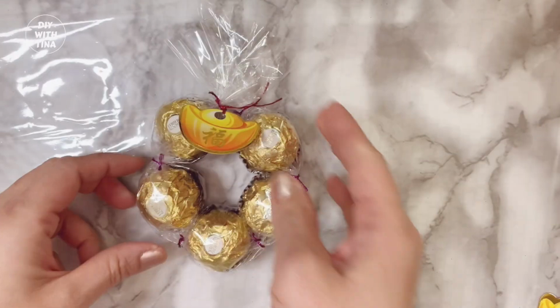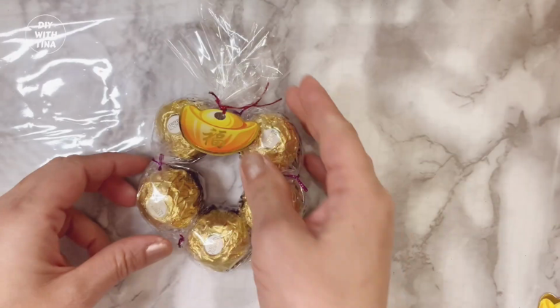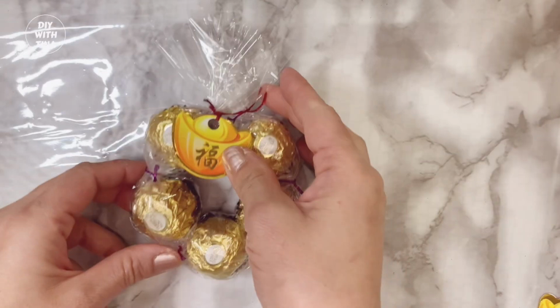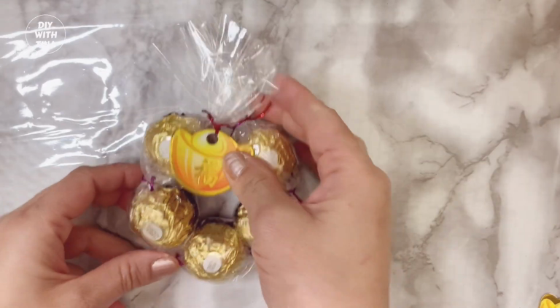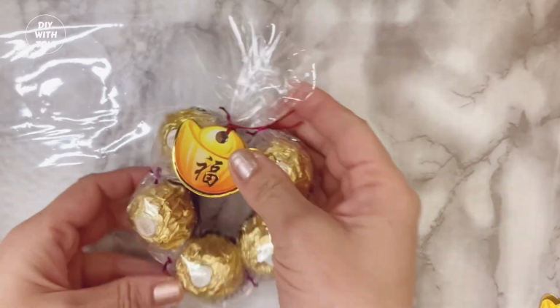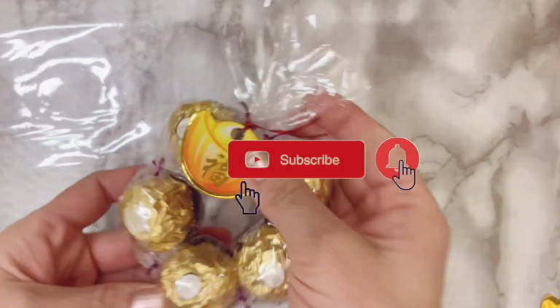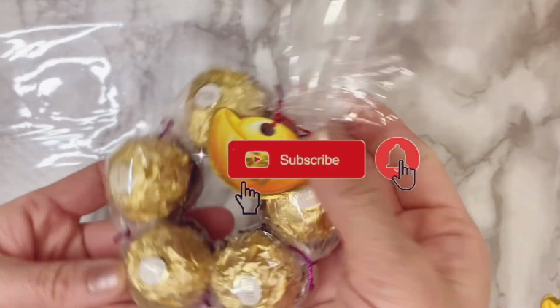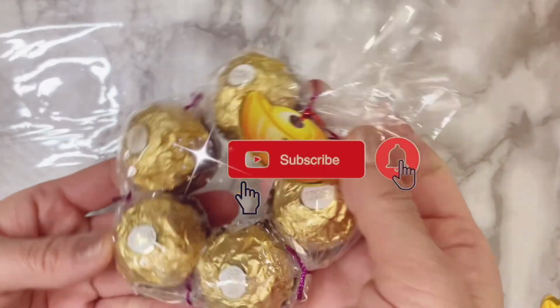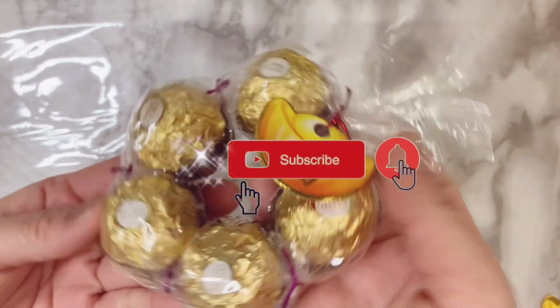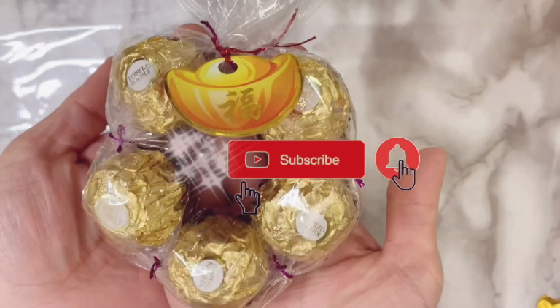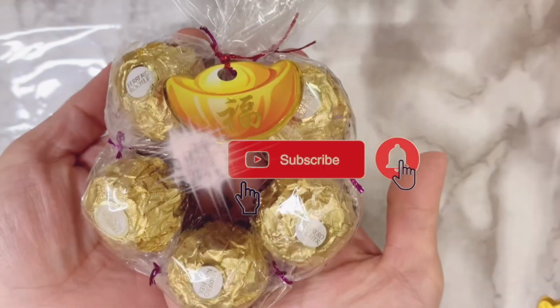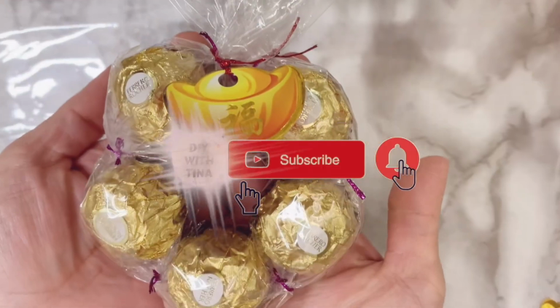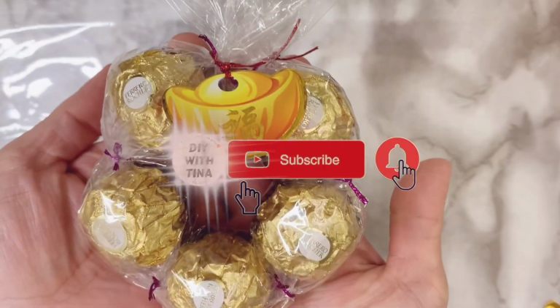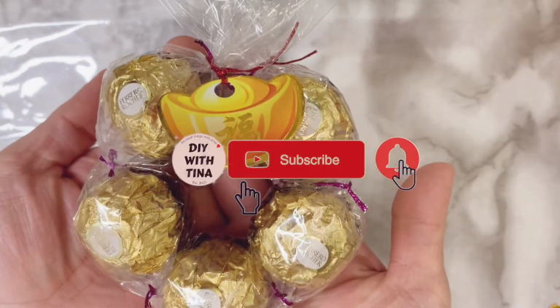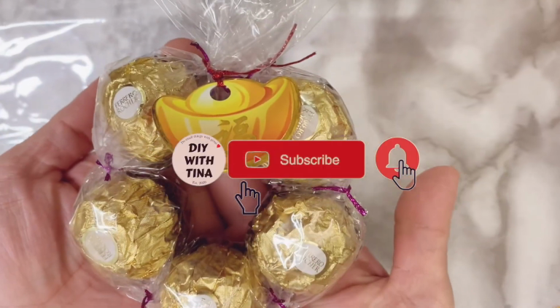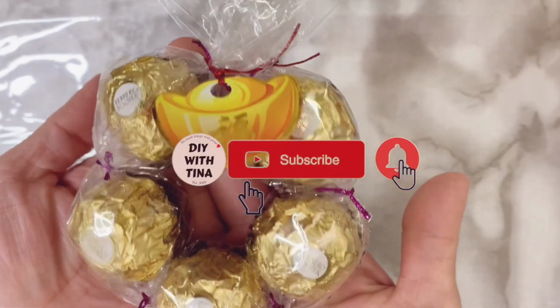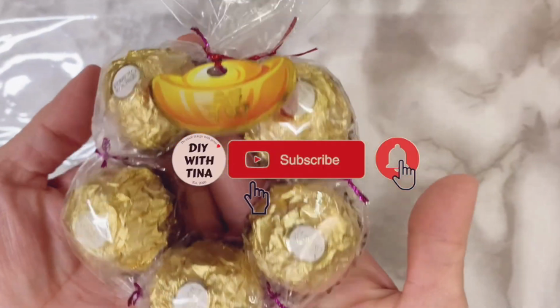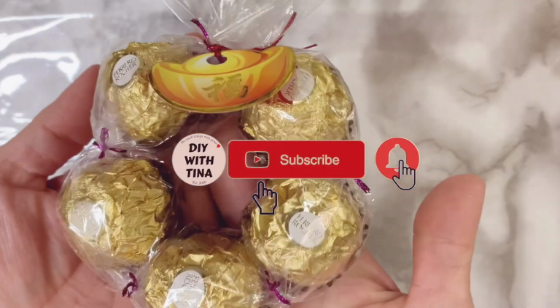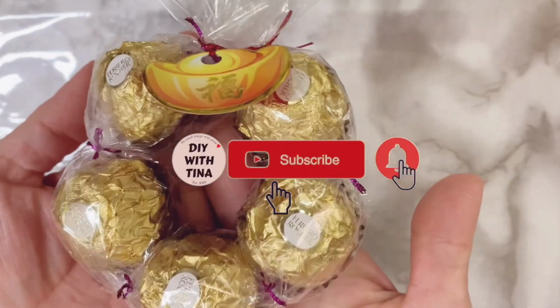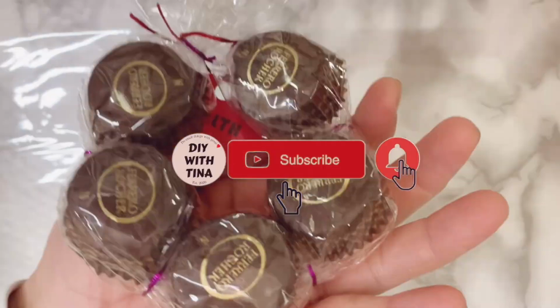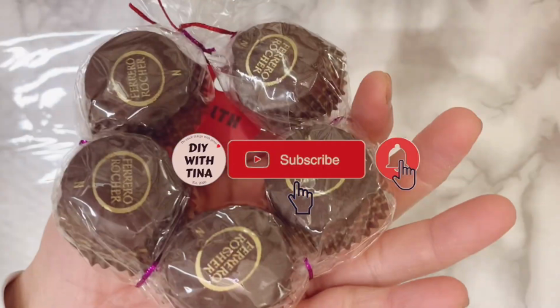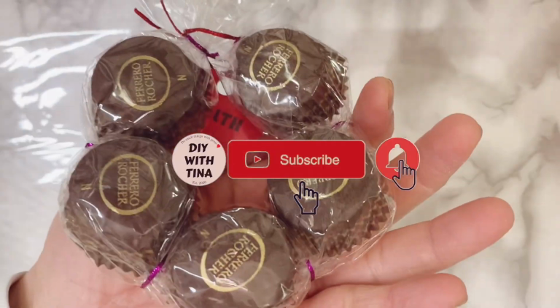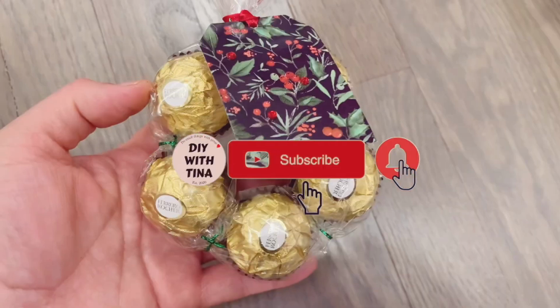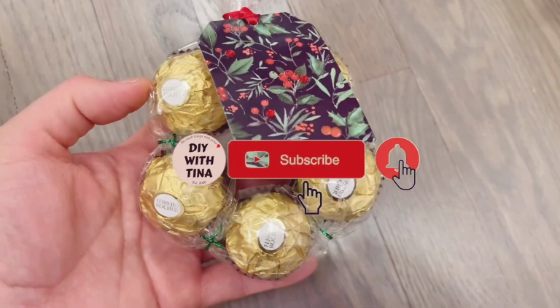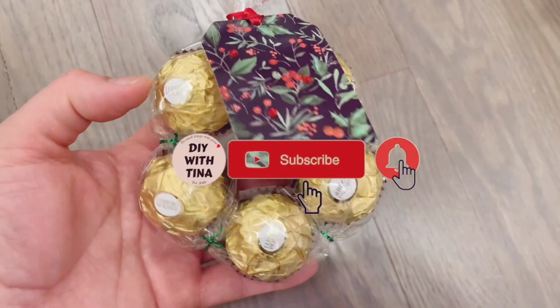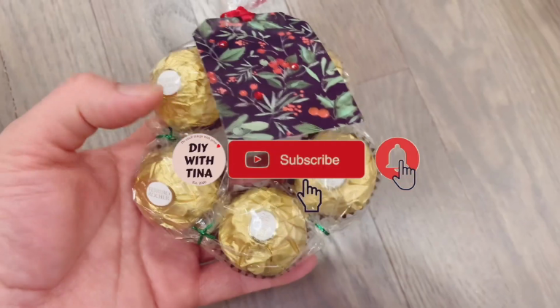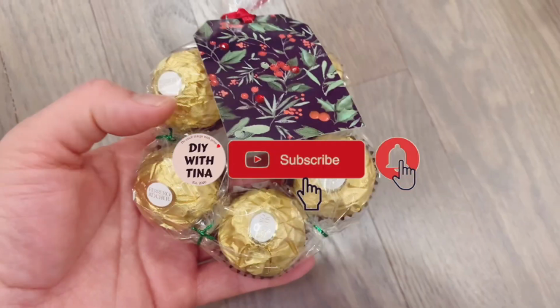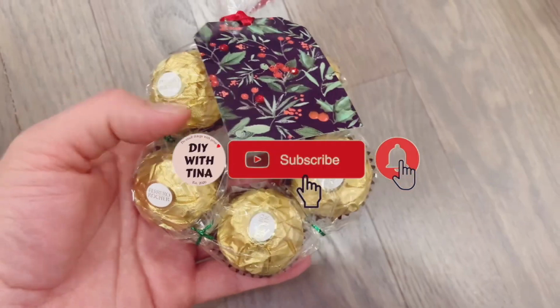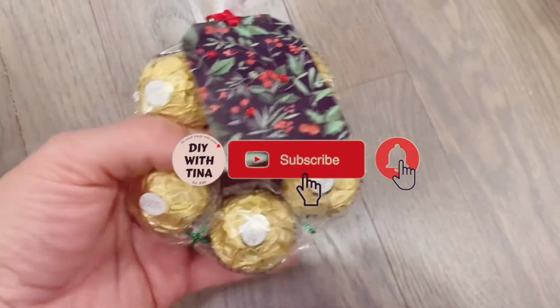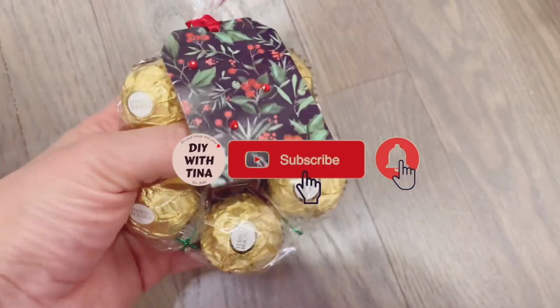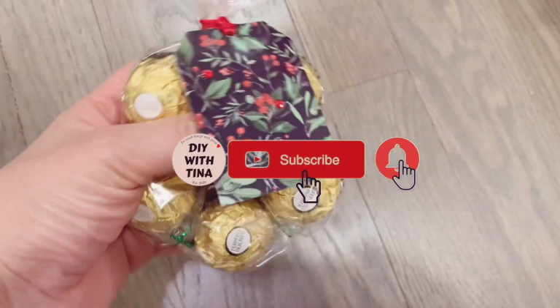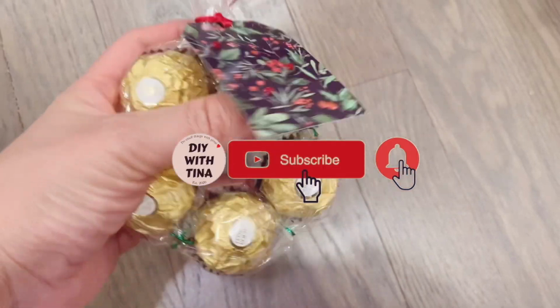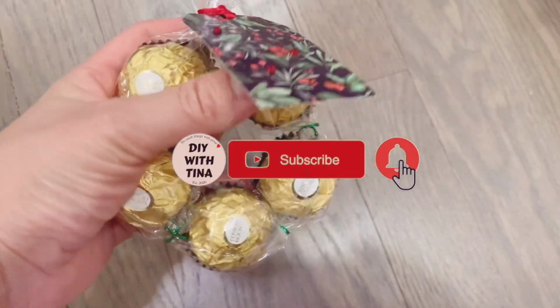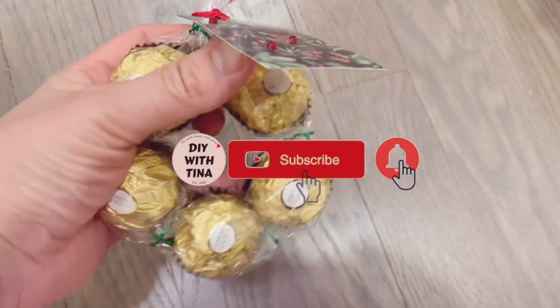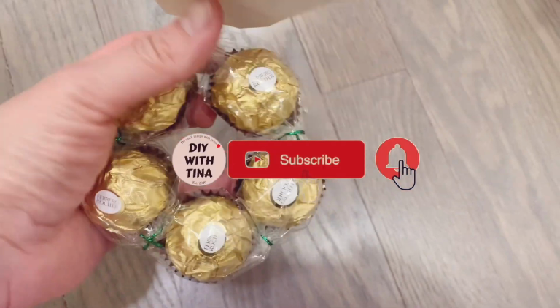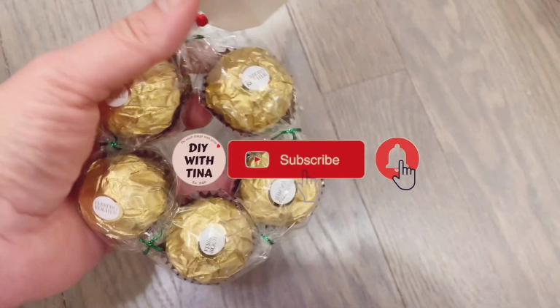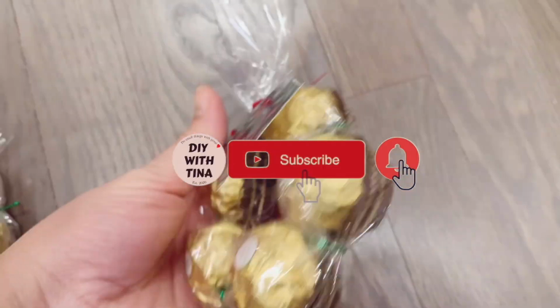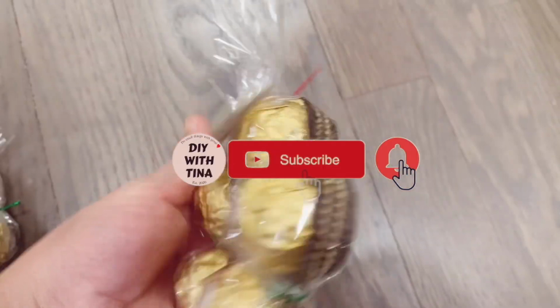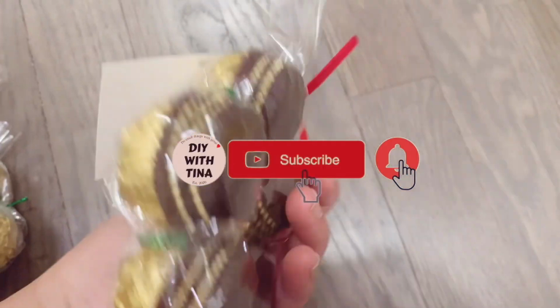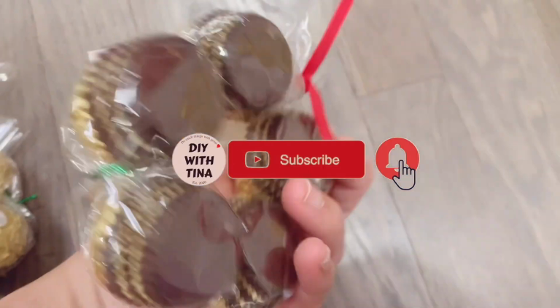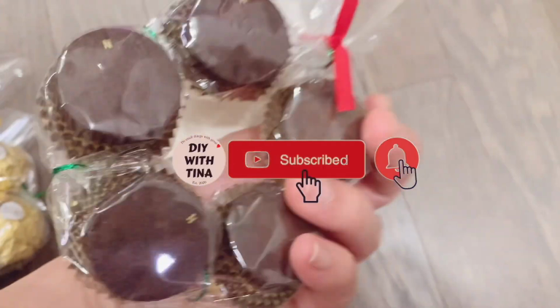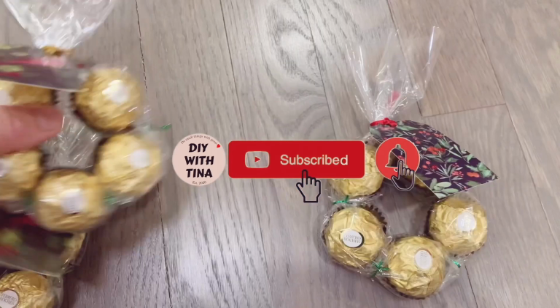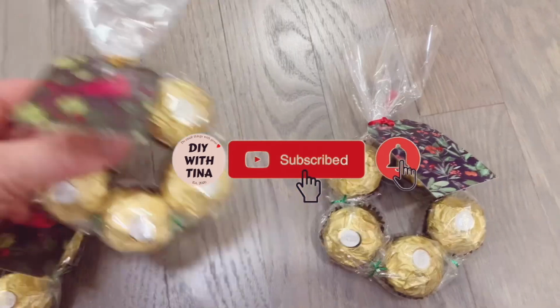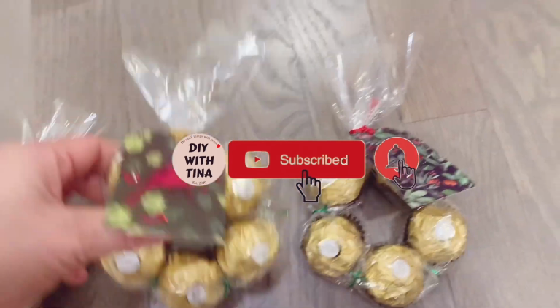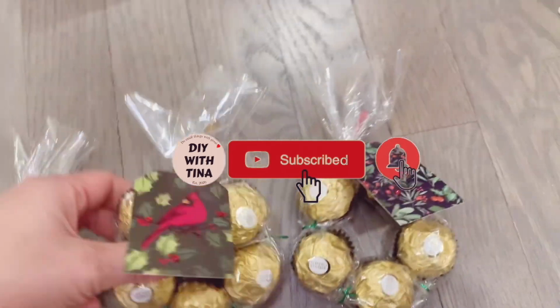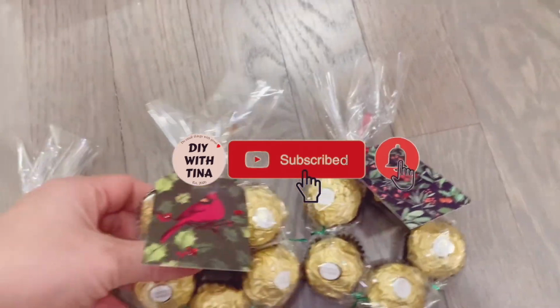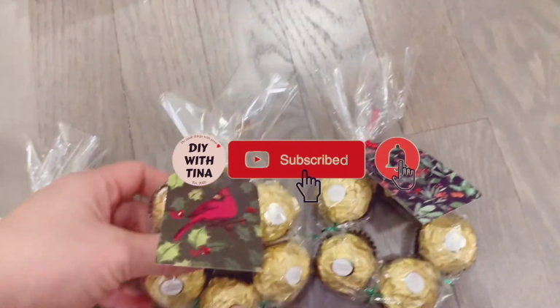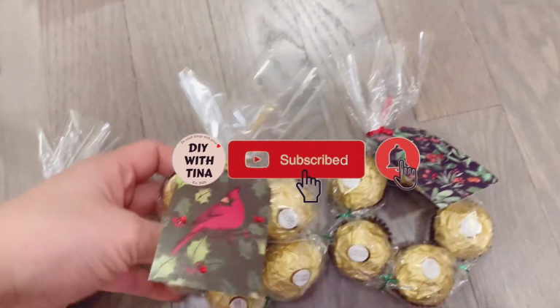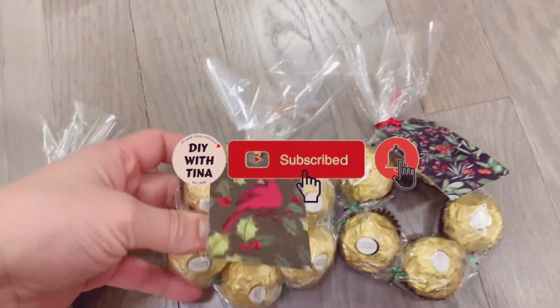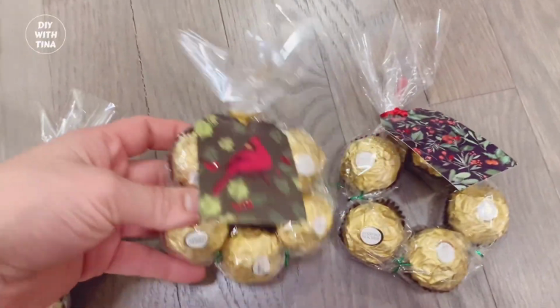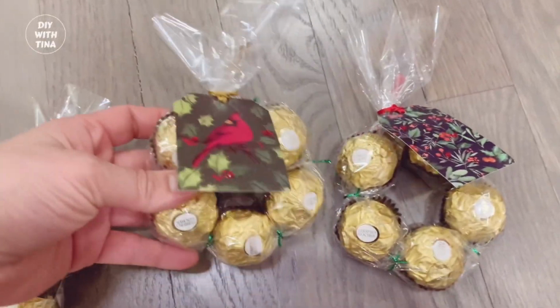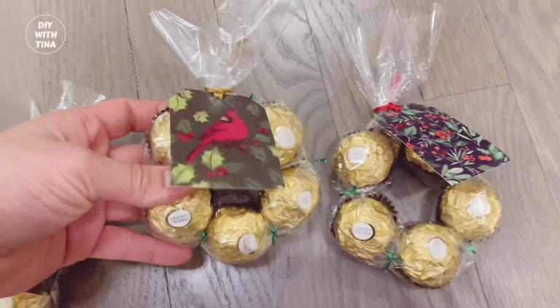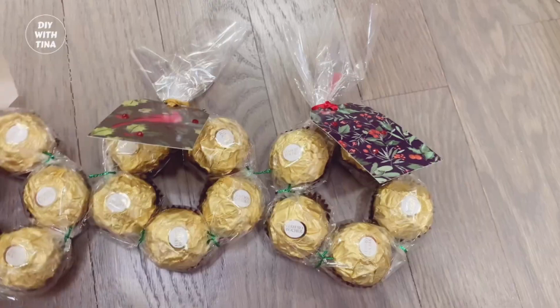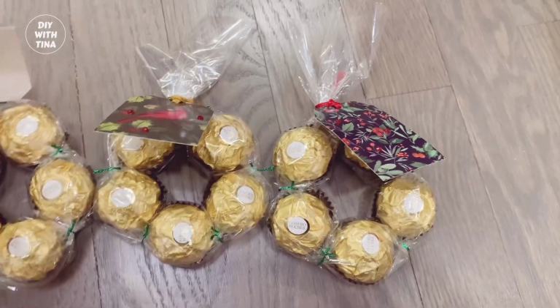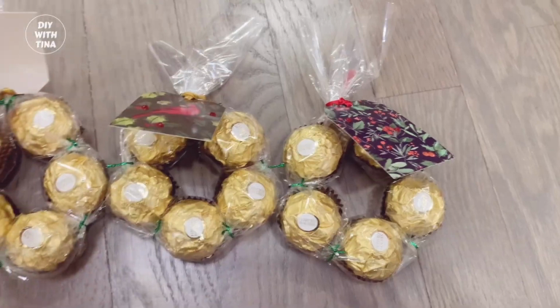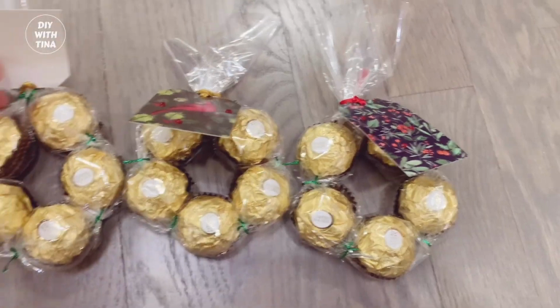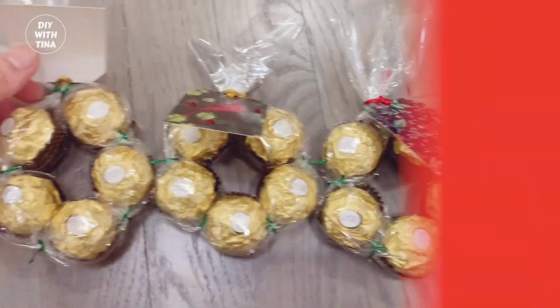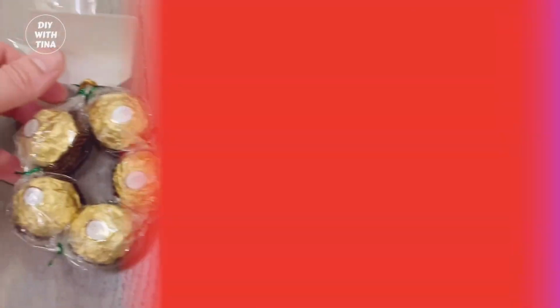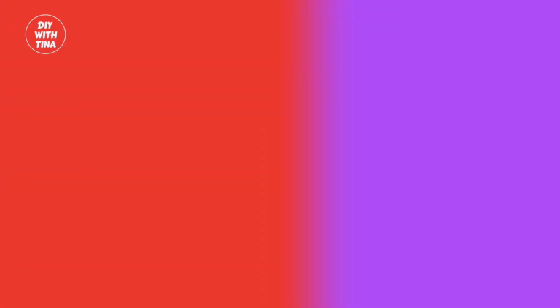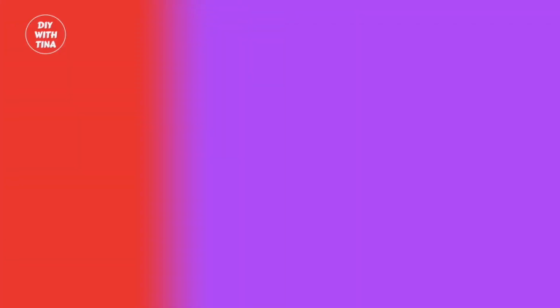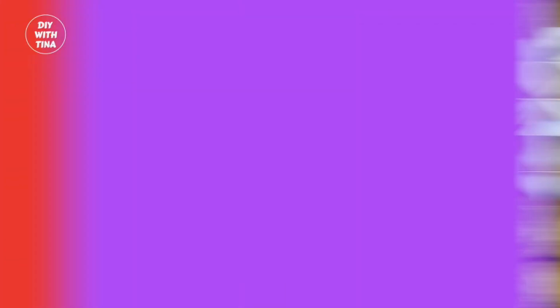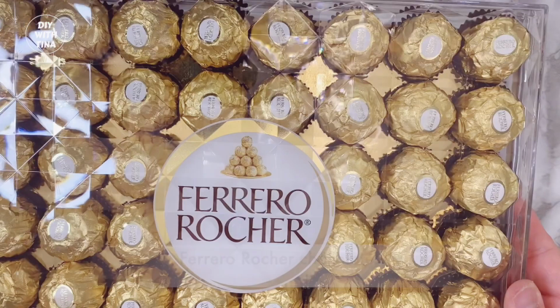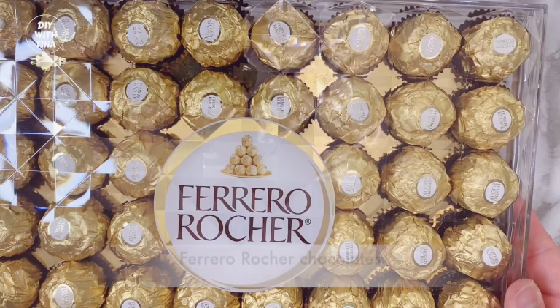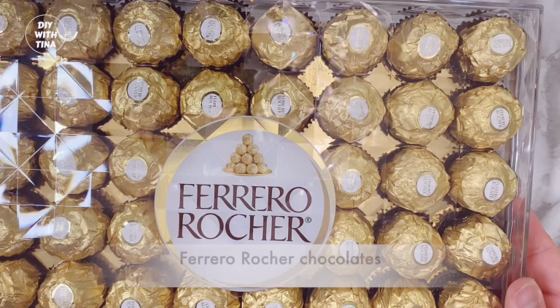Hello everyone! Welcome back to my channel, and welcome to my channel if you're new here. In today's video, I'll show you how to make a quick and easy Chinese New Year gift idea.